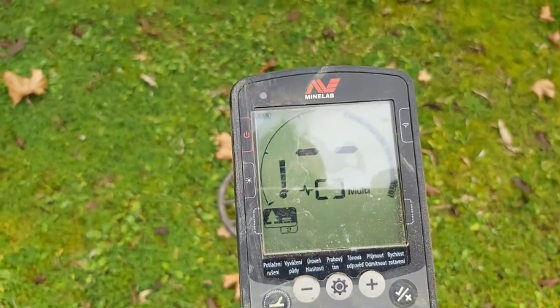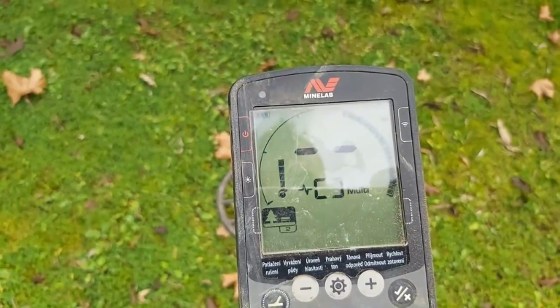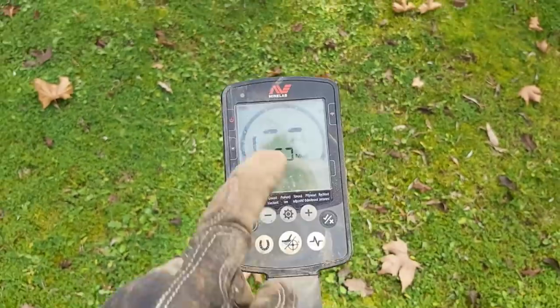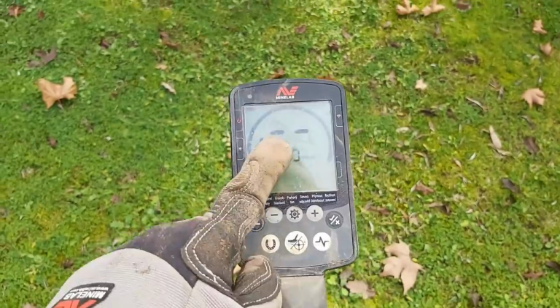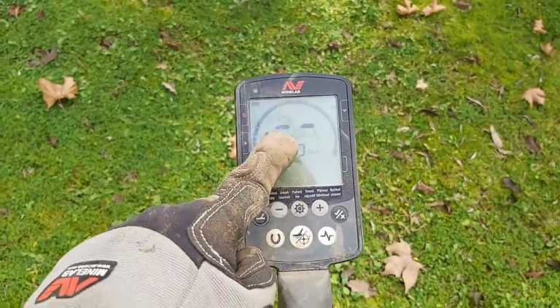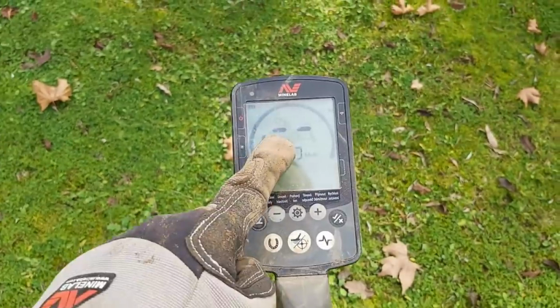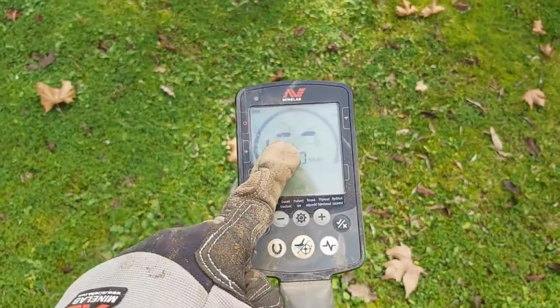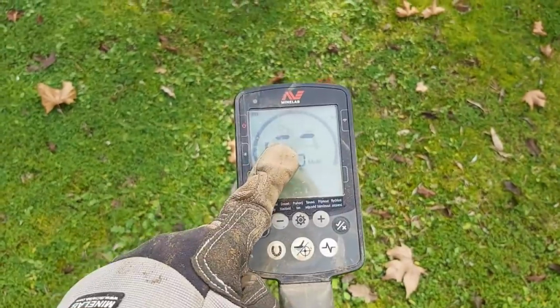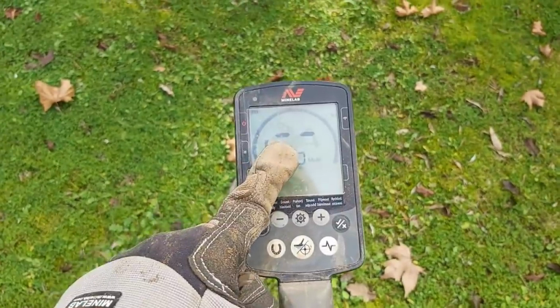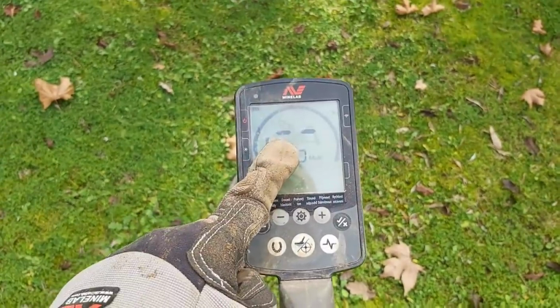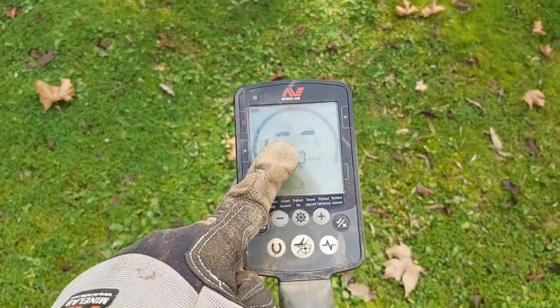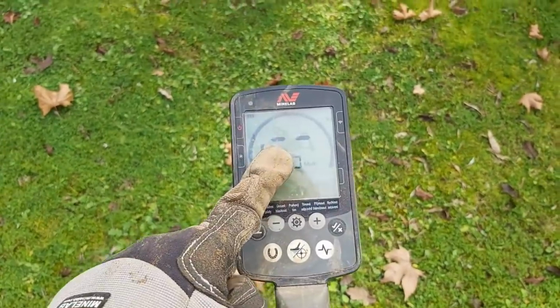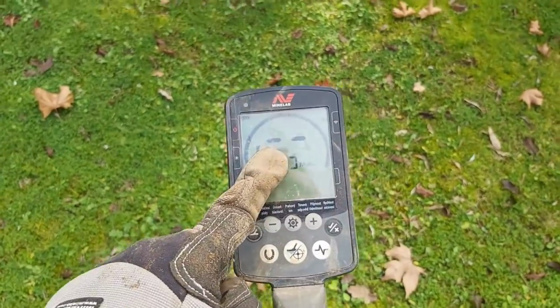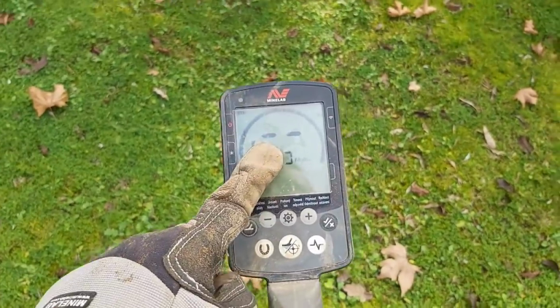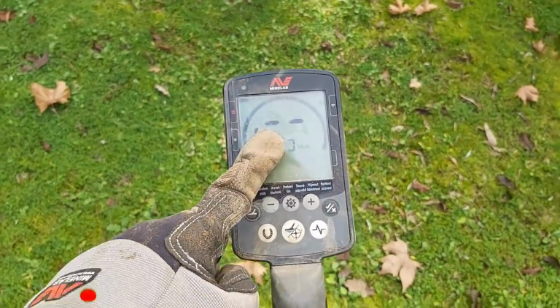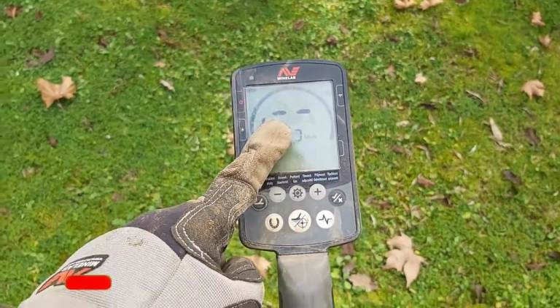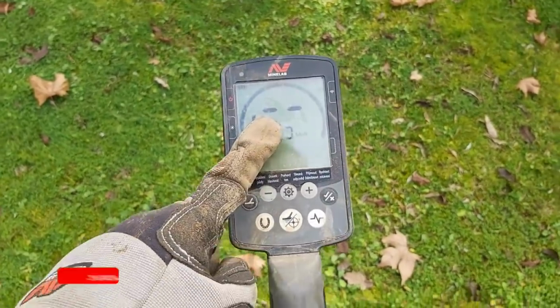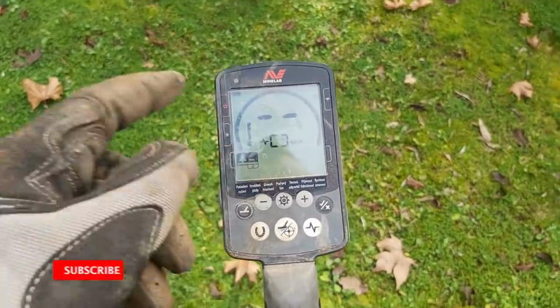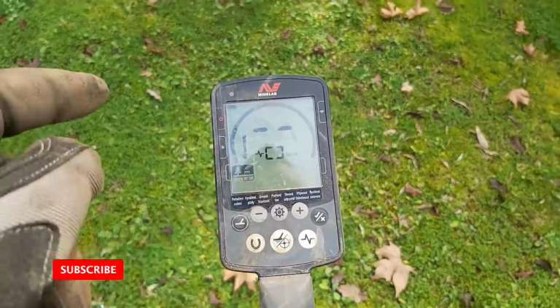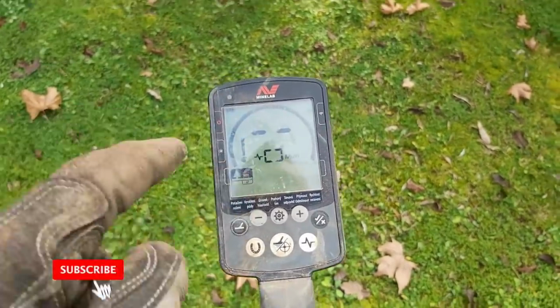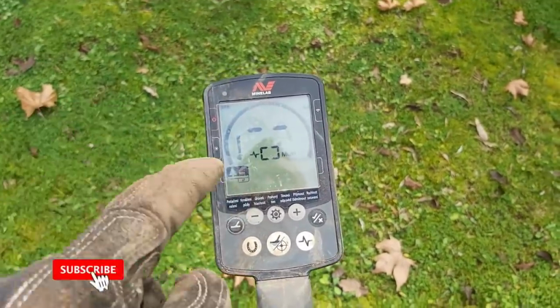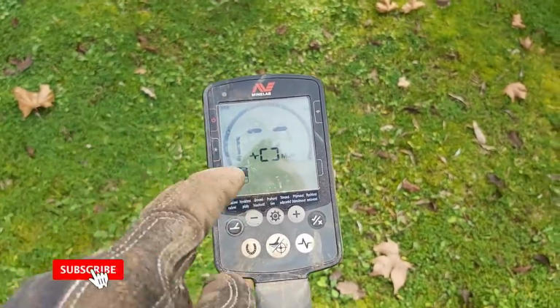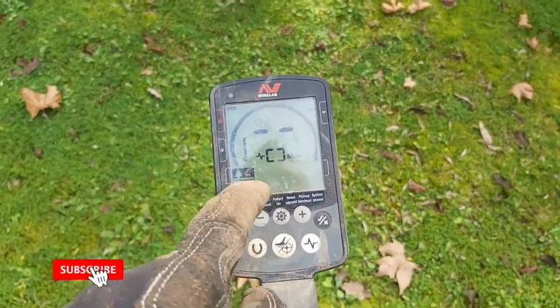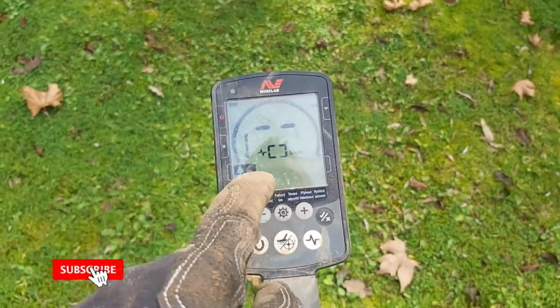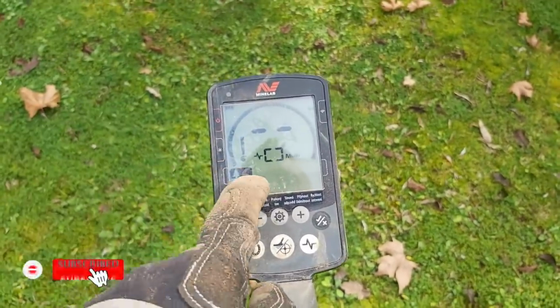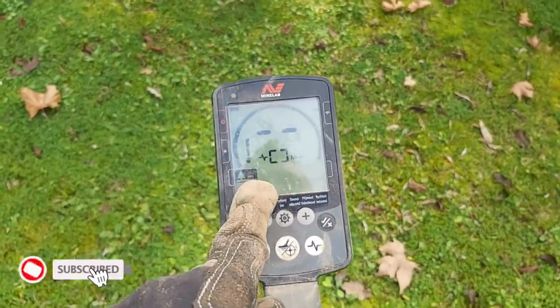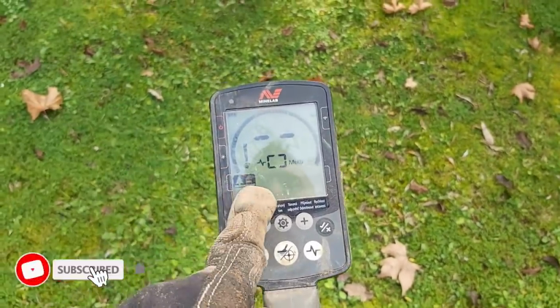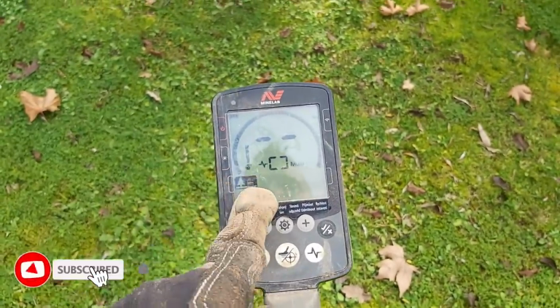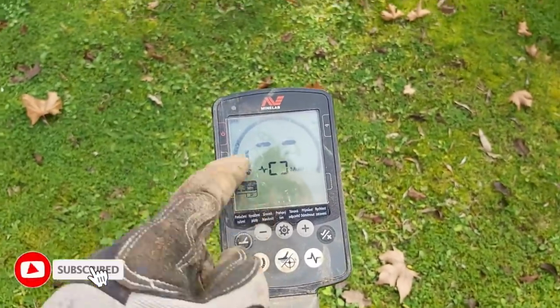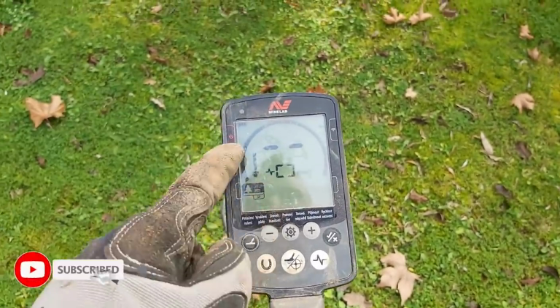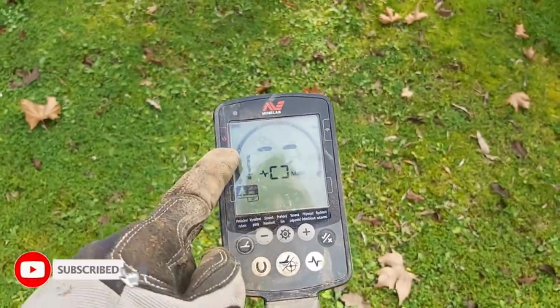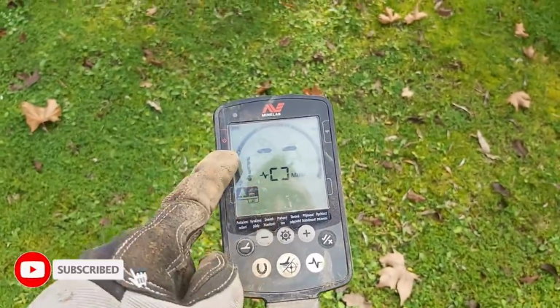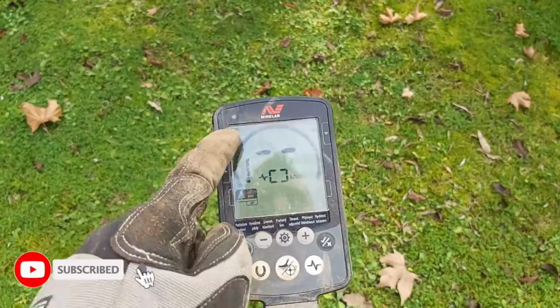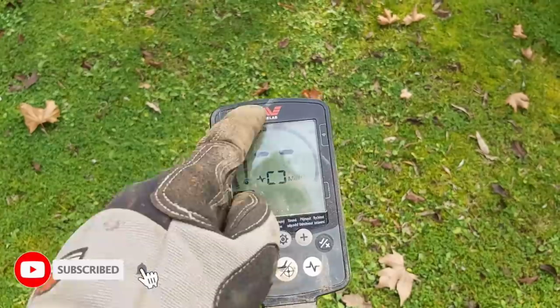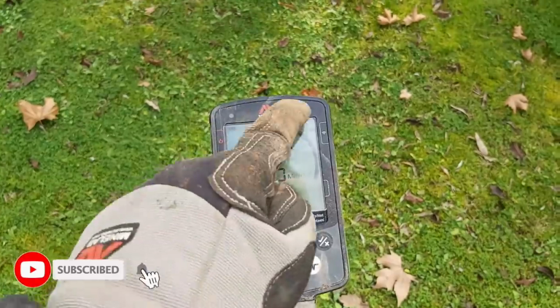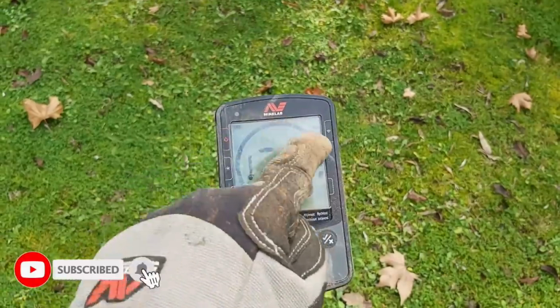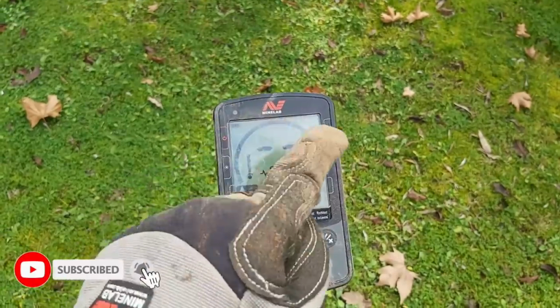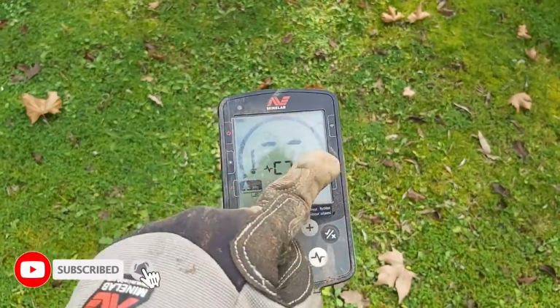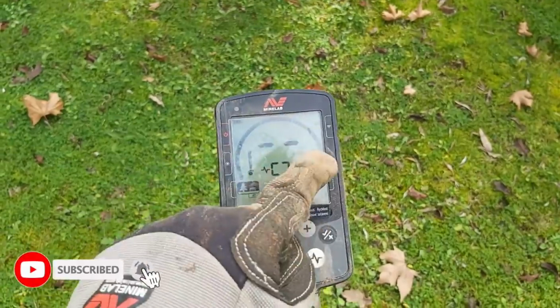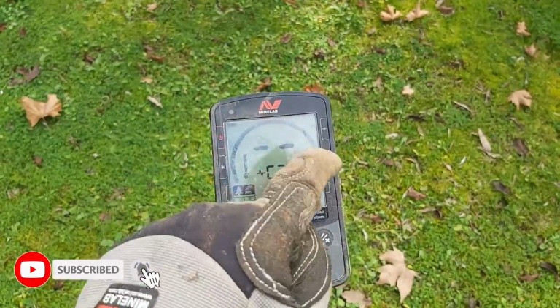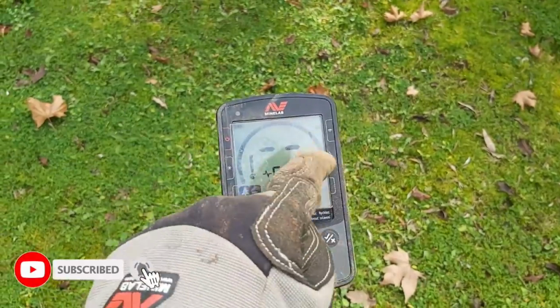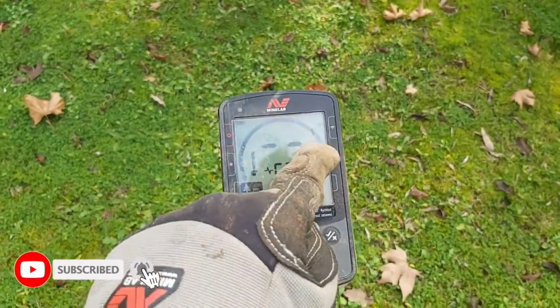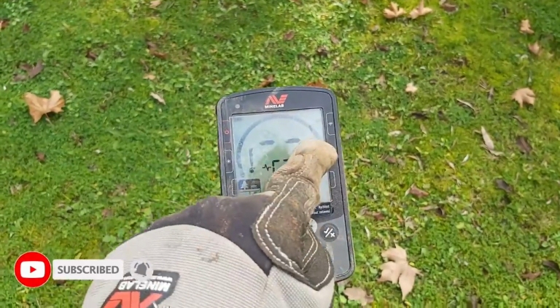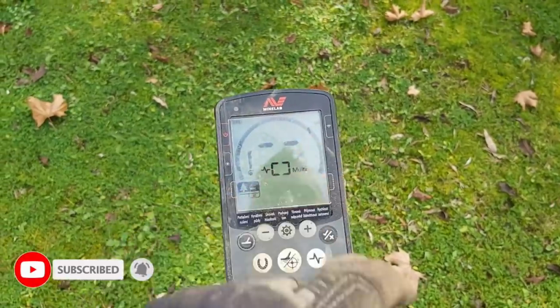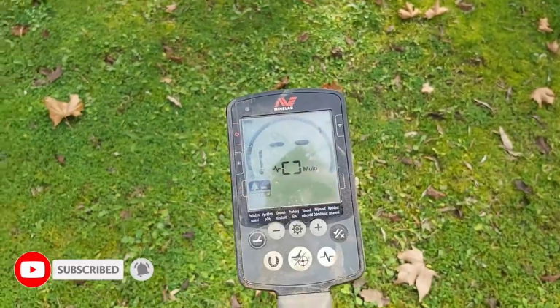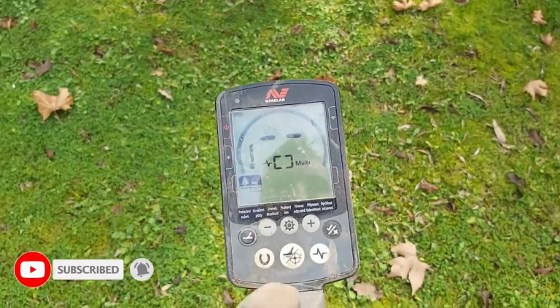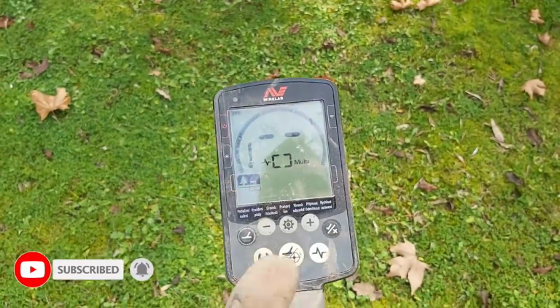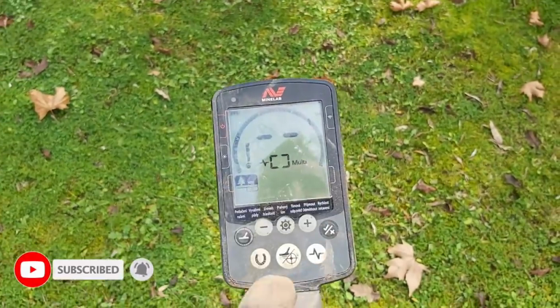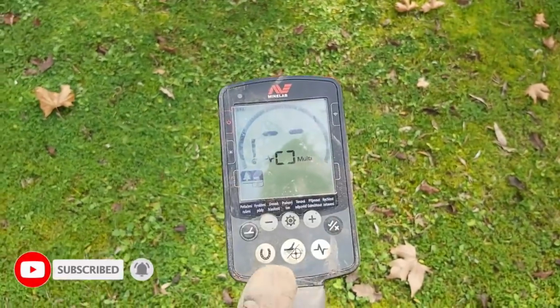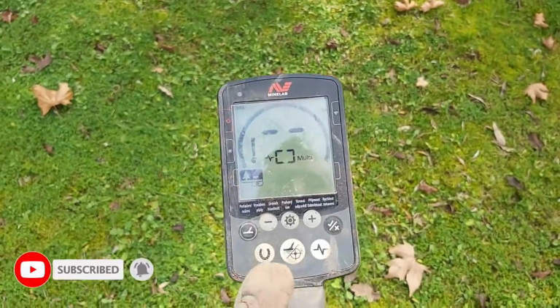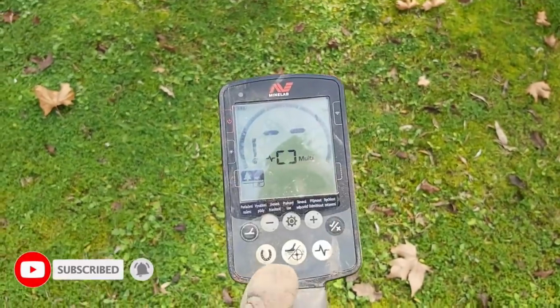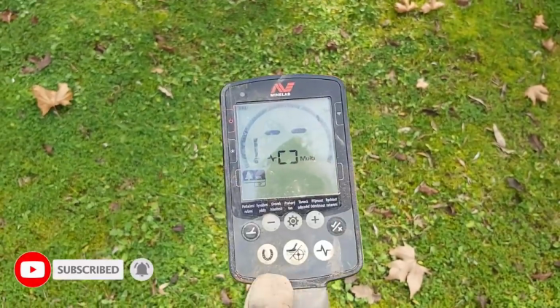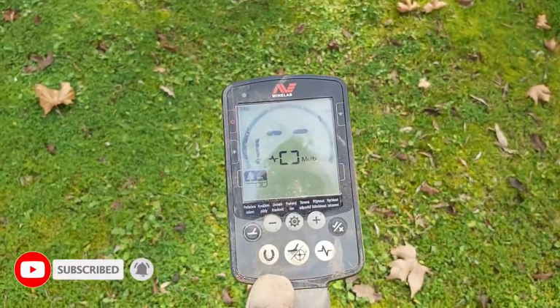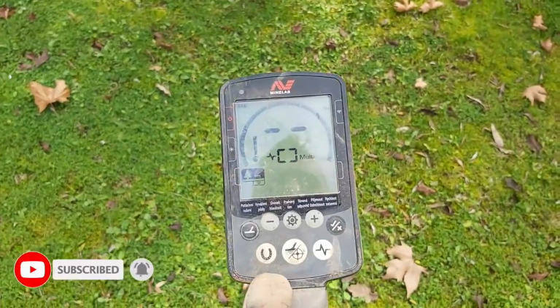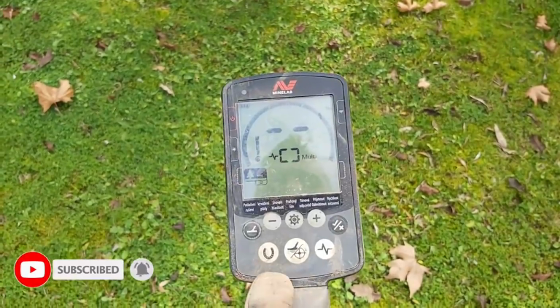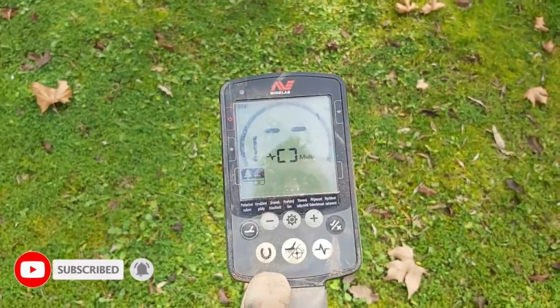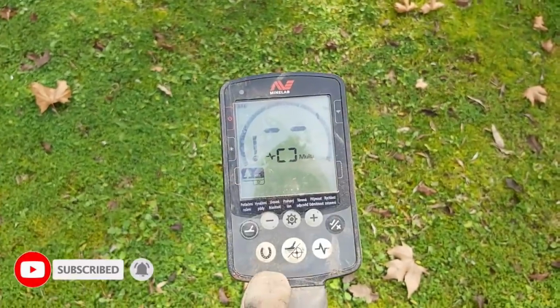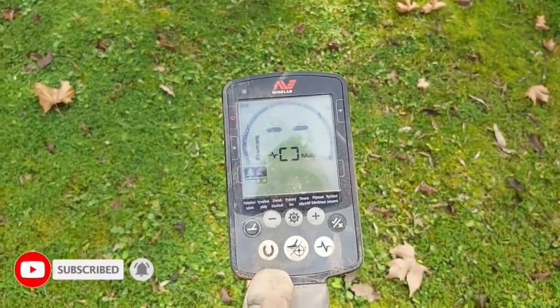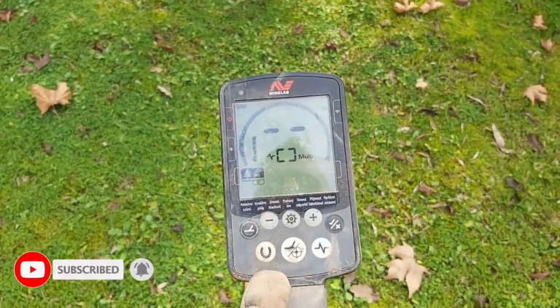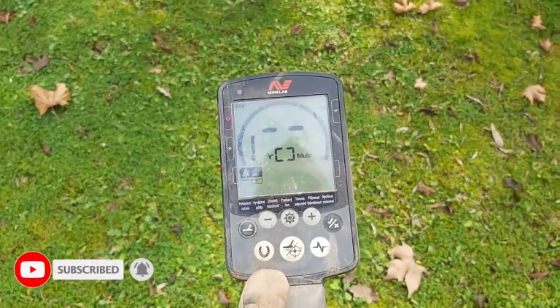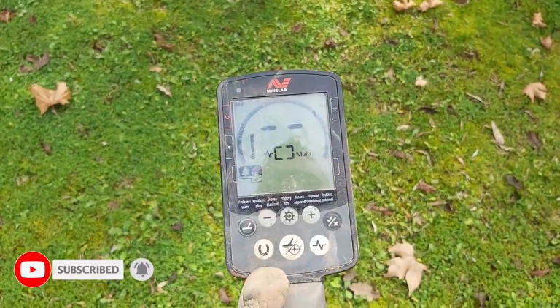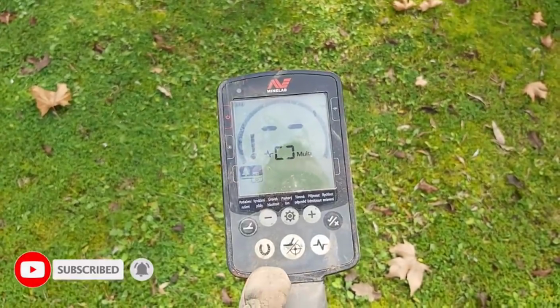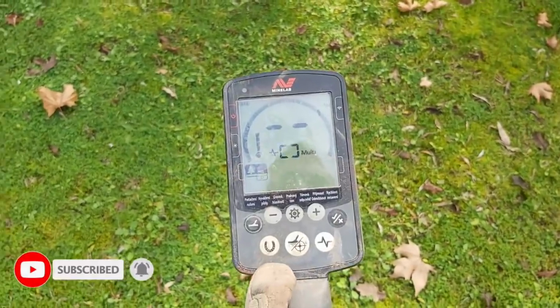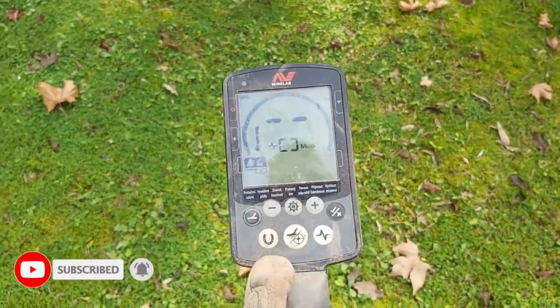I'm using the Minelab Equinox 600. I use it in Park 2 so I get 50 individual ID tones, and I've got it in all metal mode.